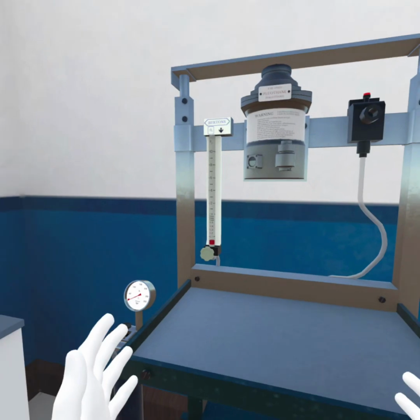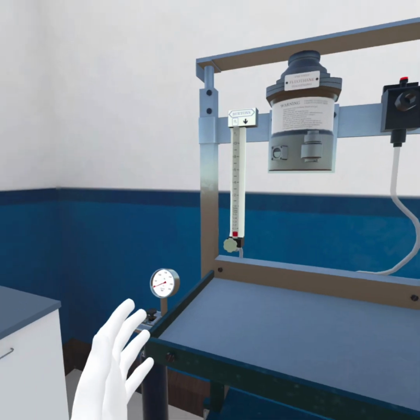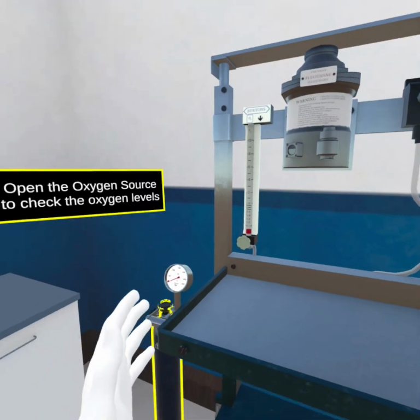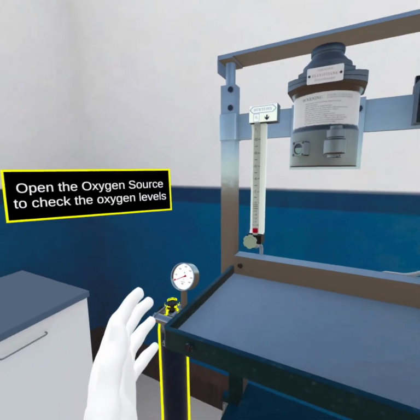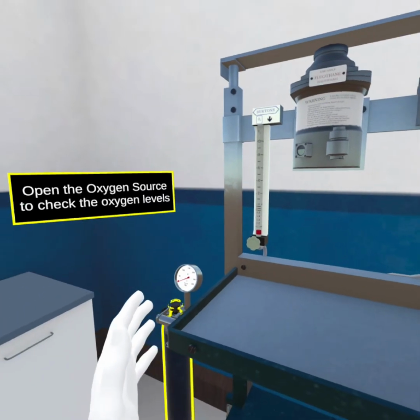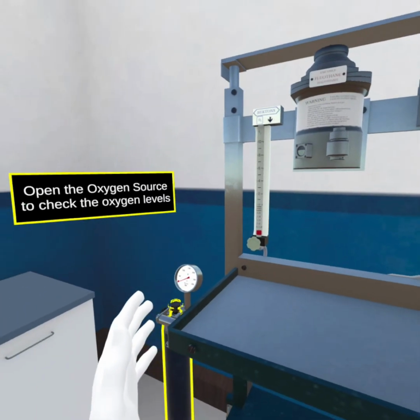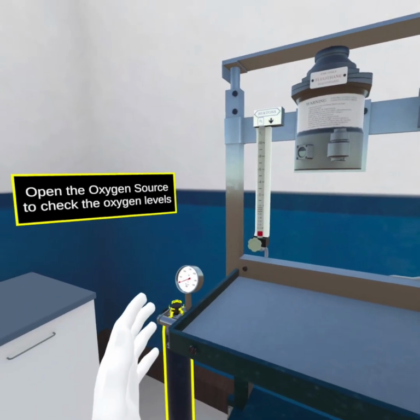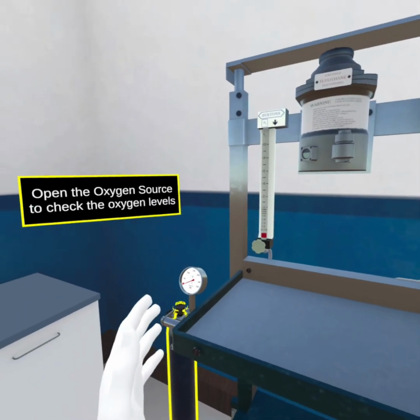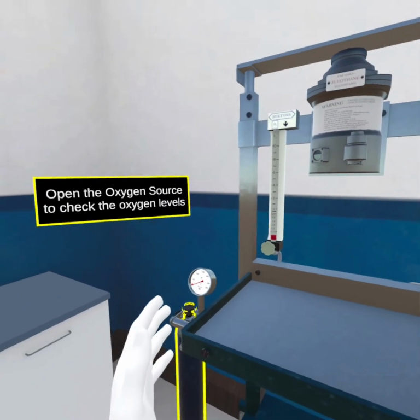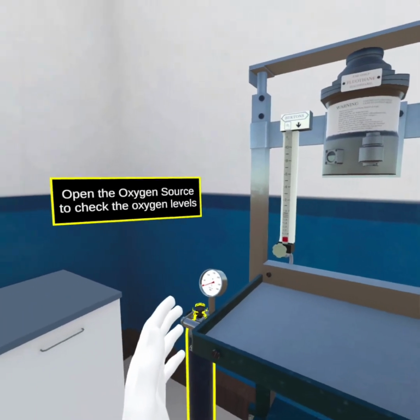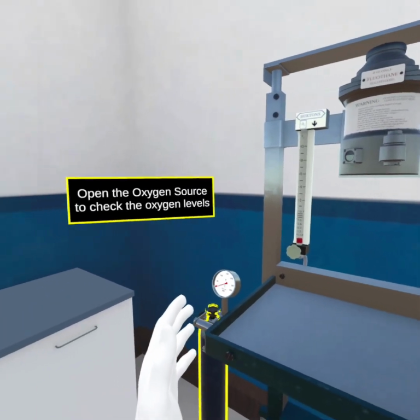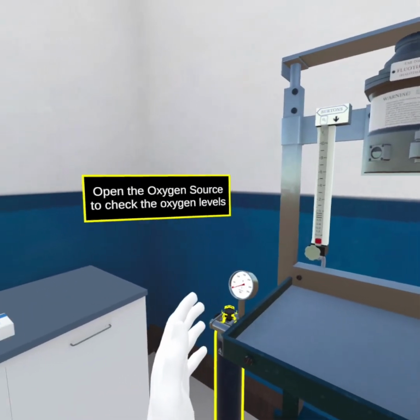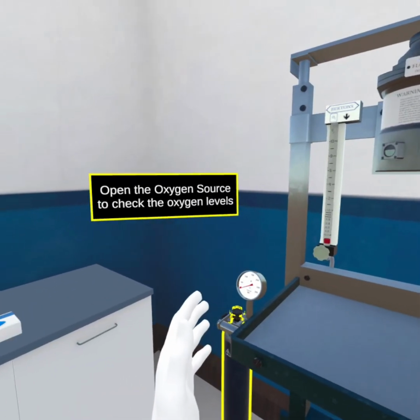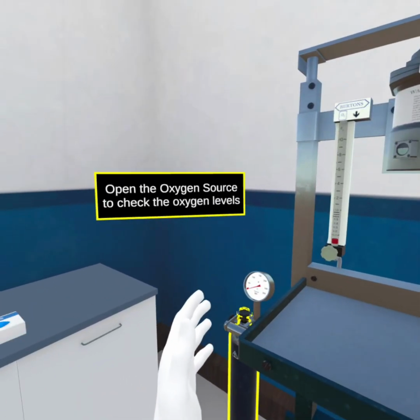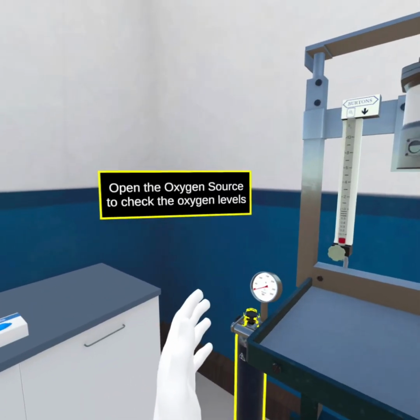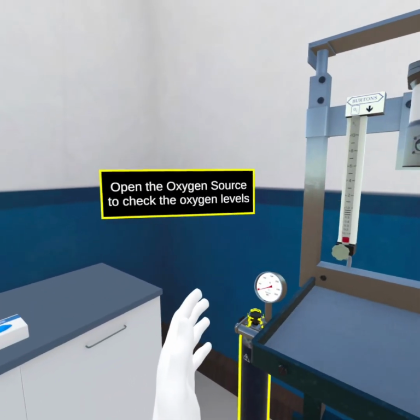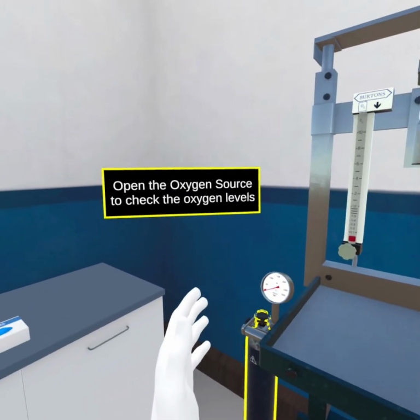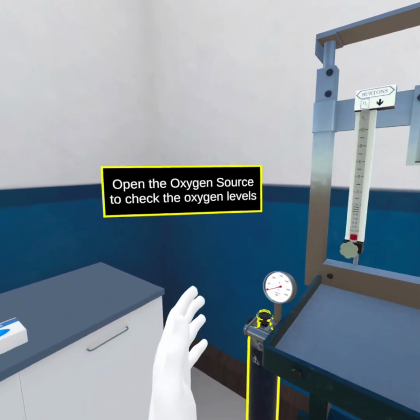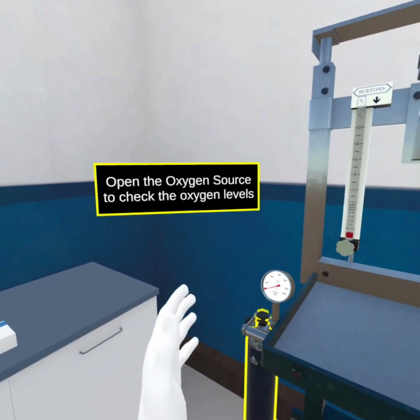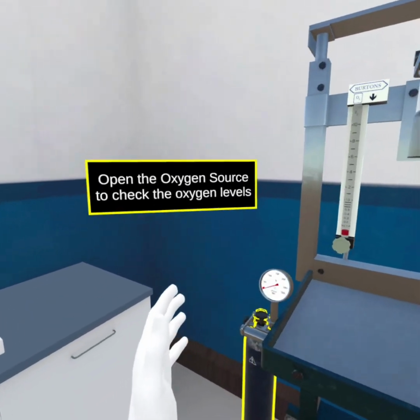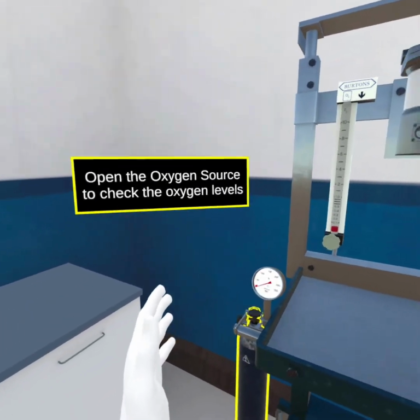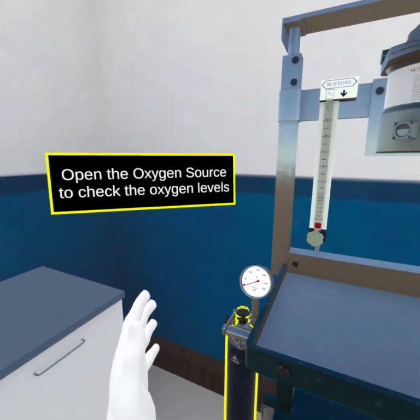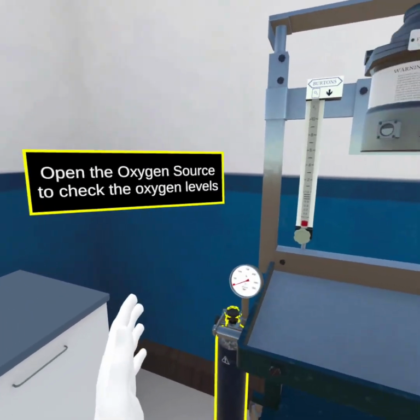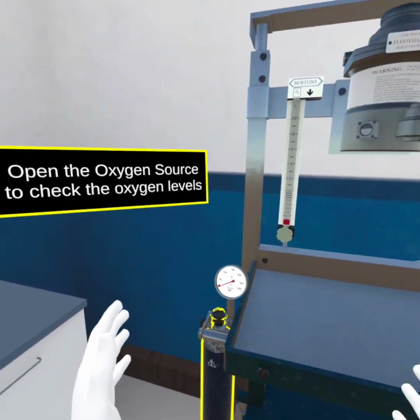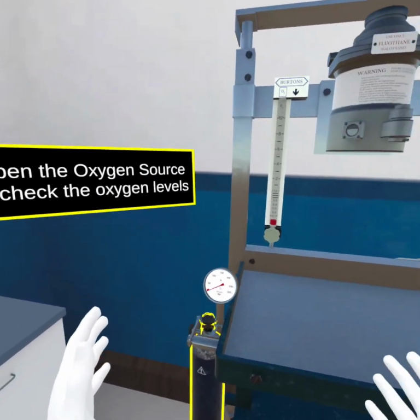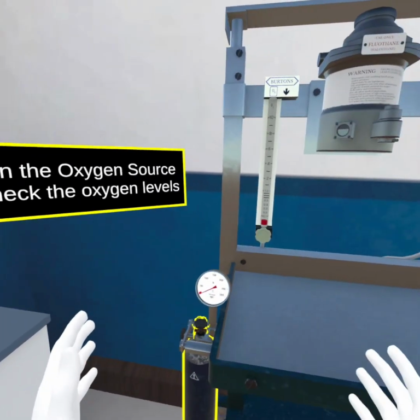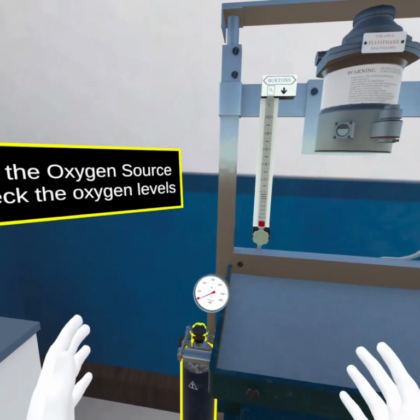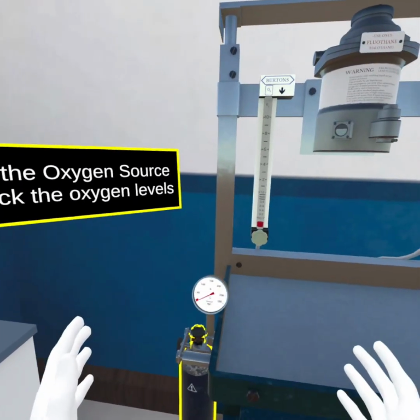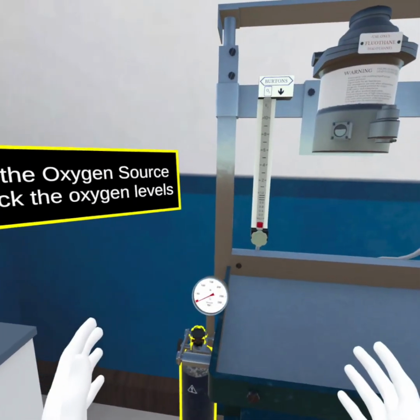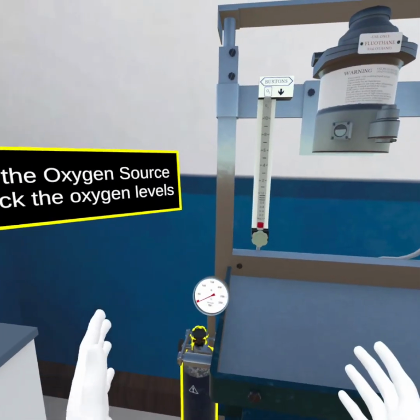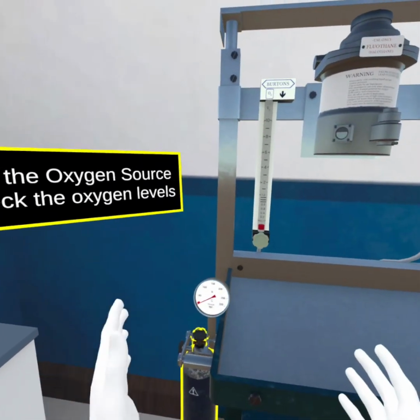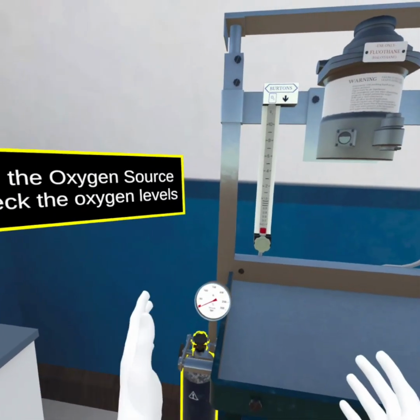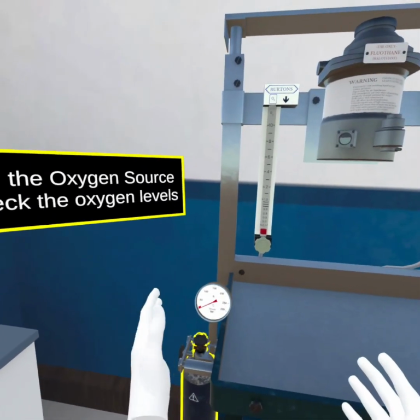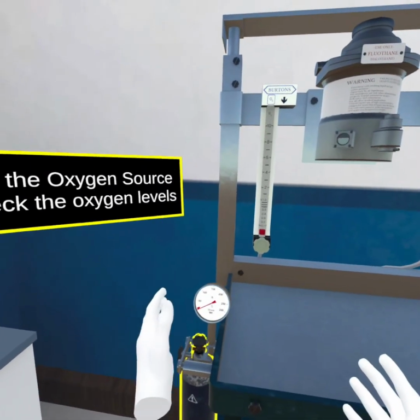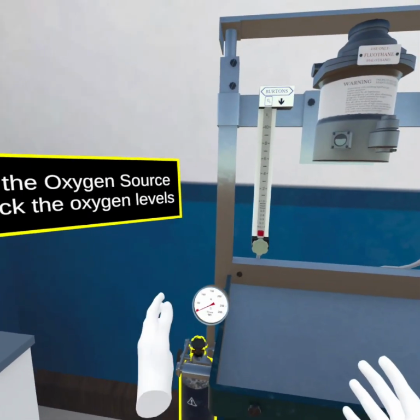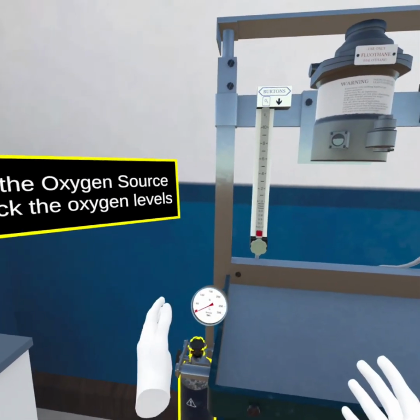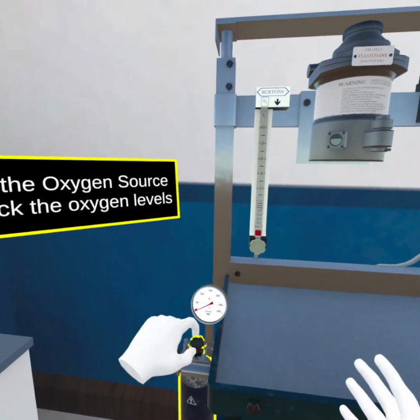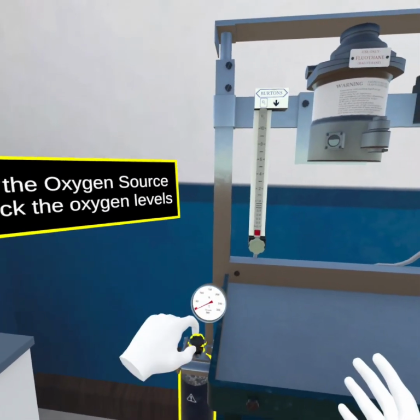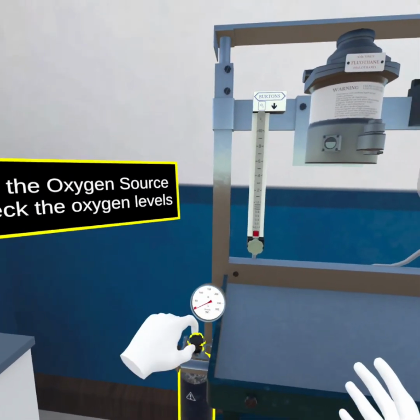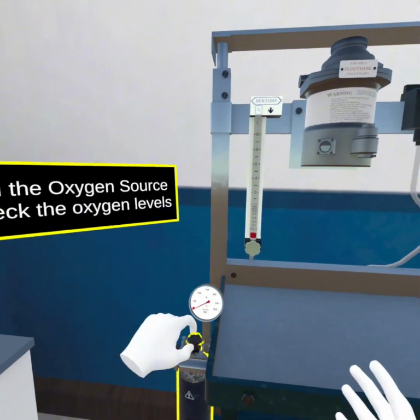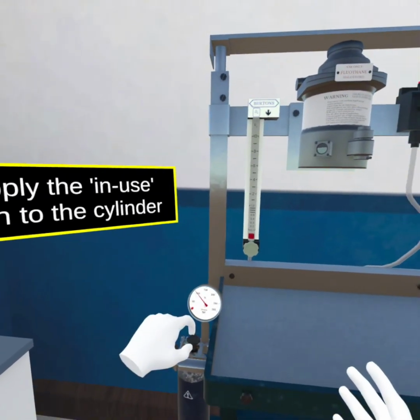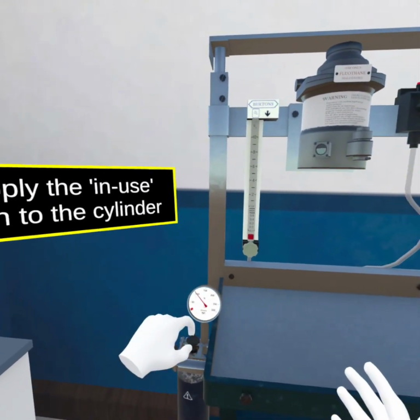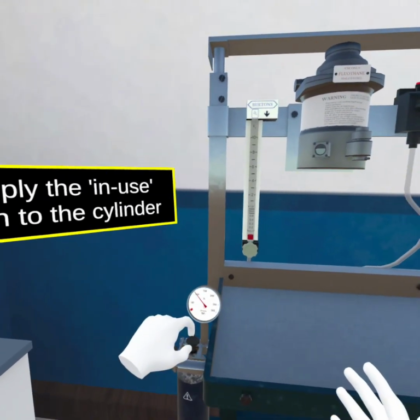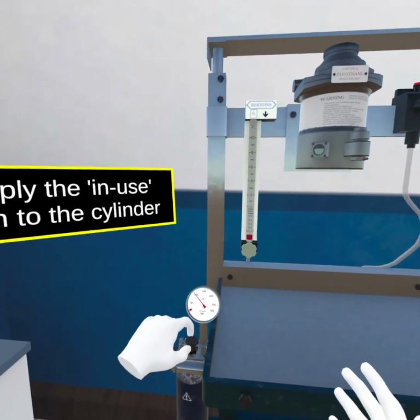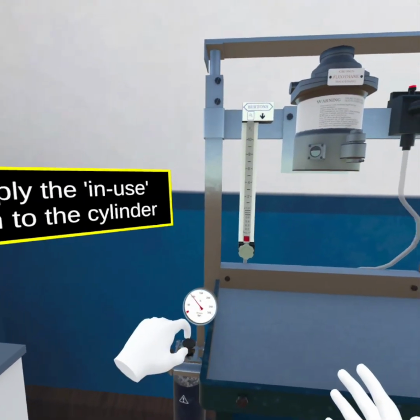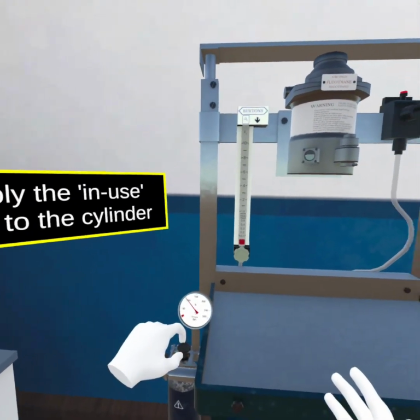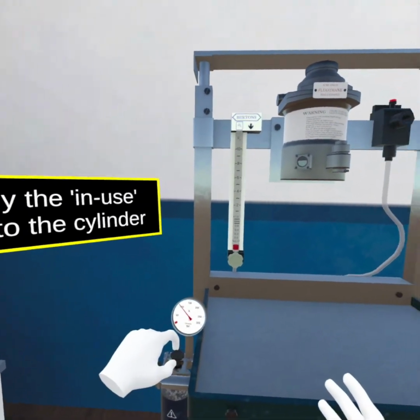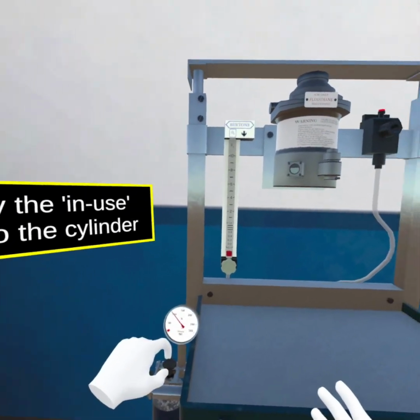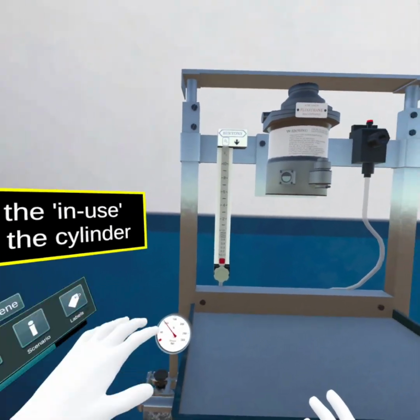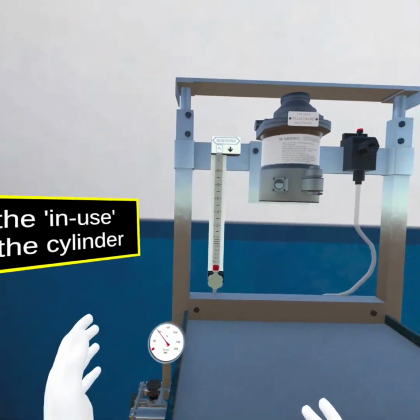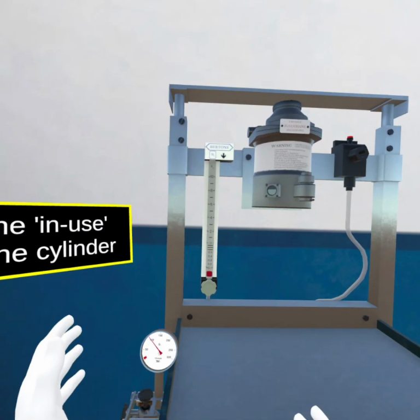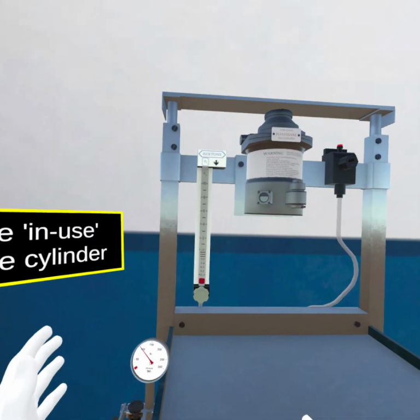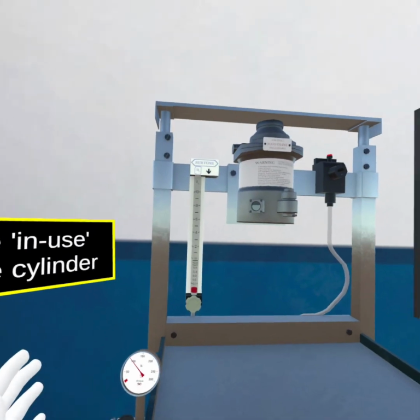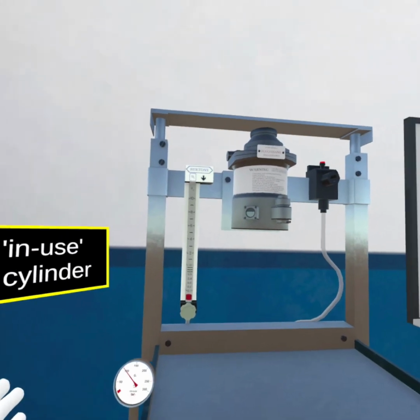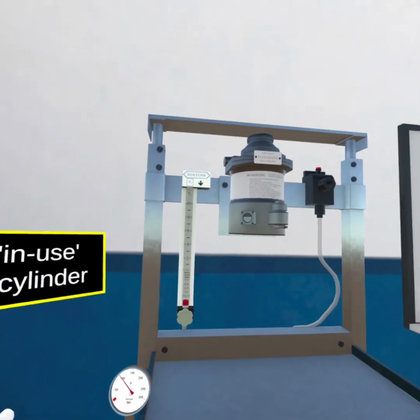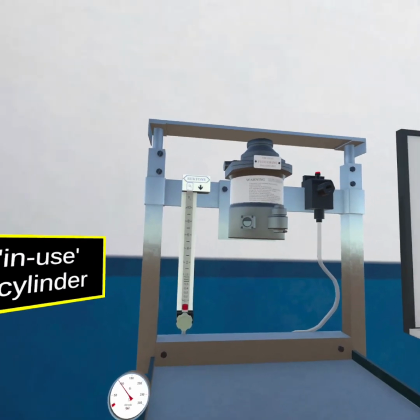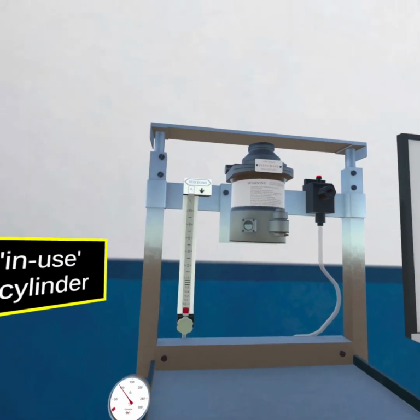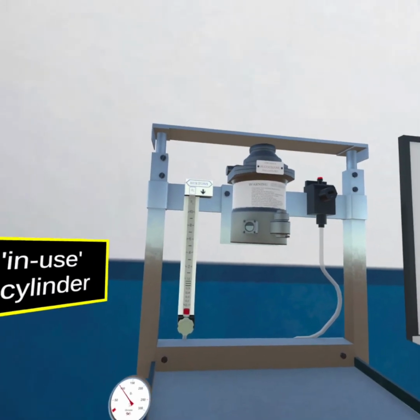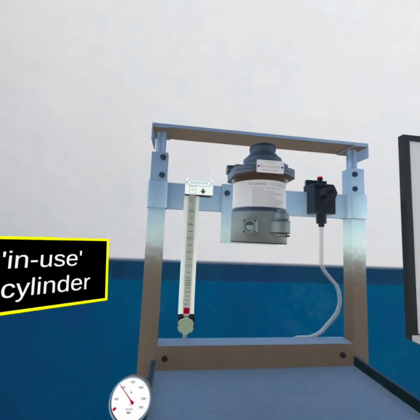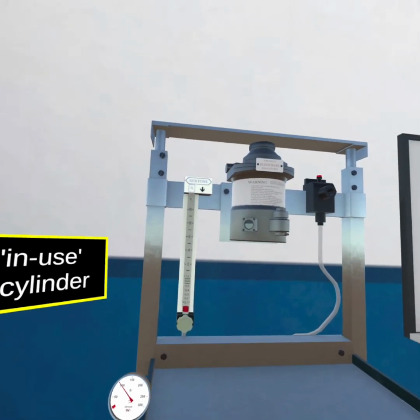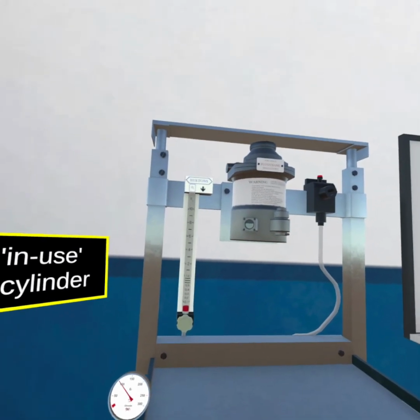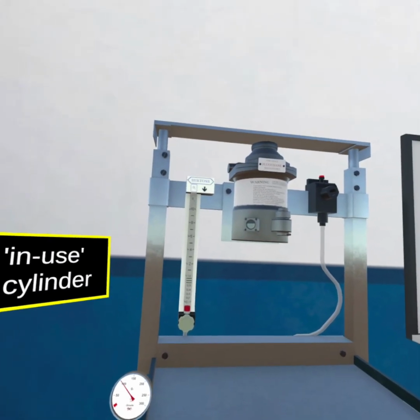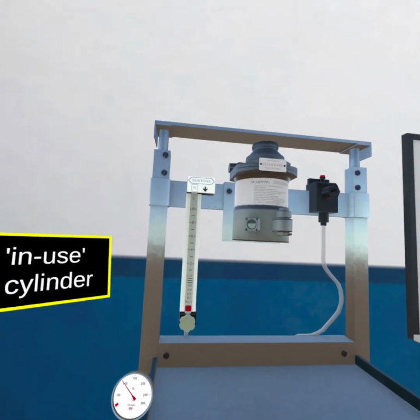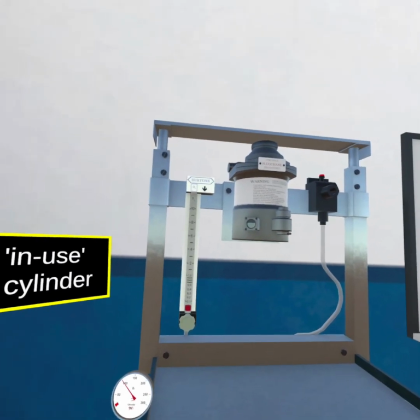Open the oxygen source to check the oxygen levels. Apply the in-use sign to the cylinder.